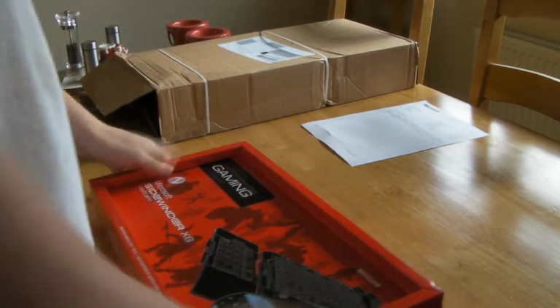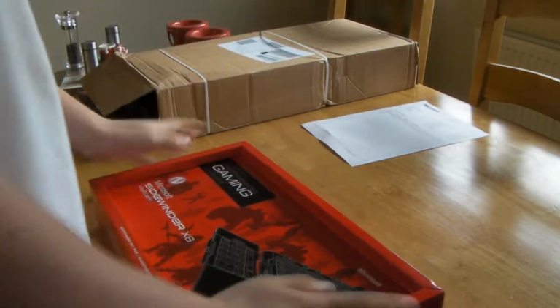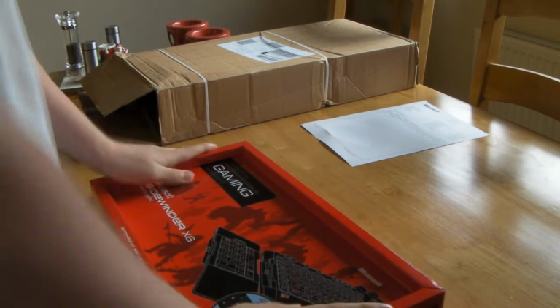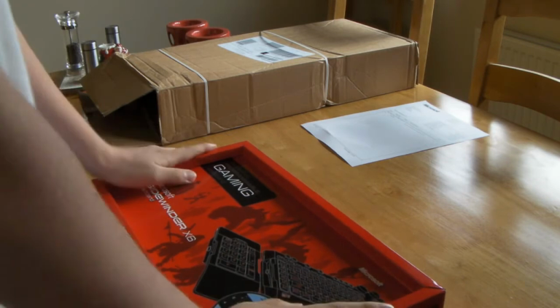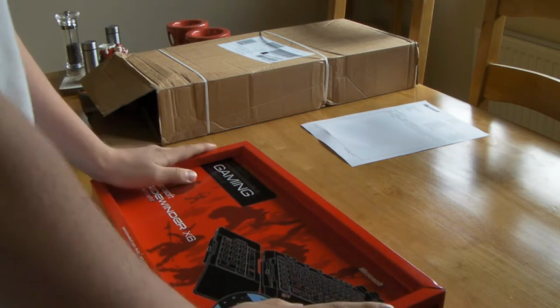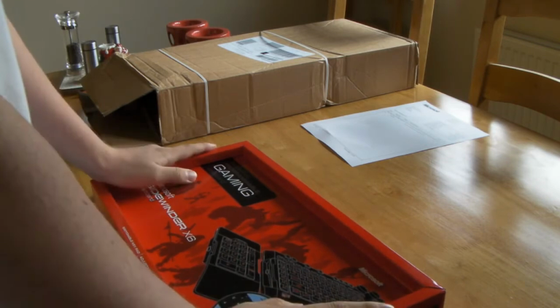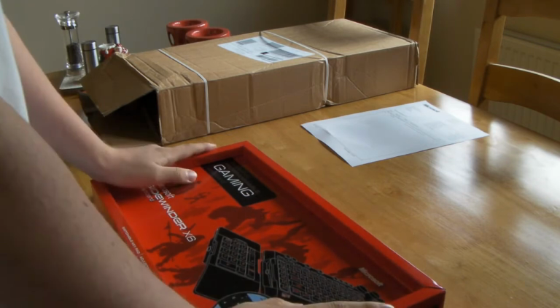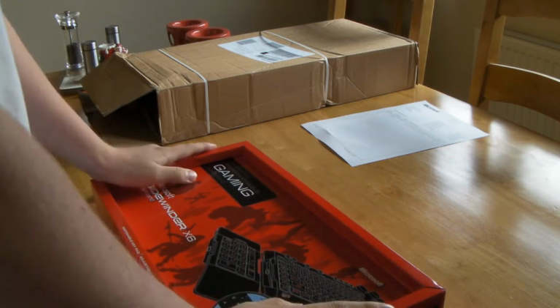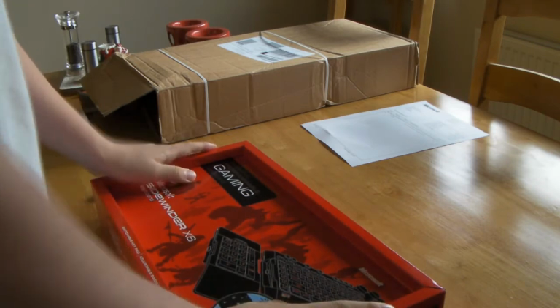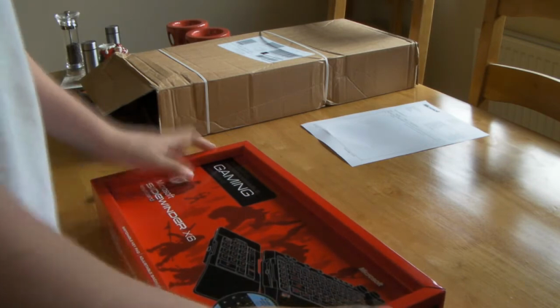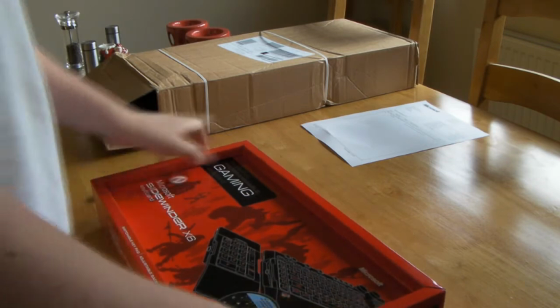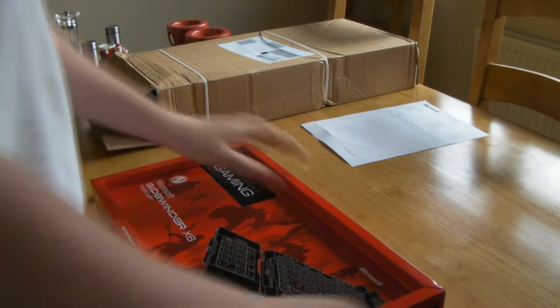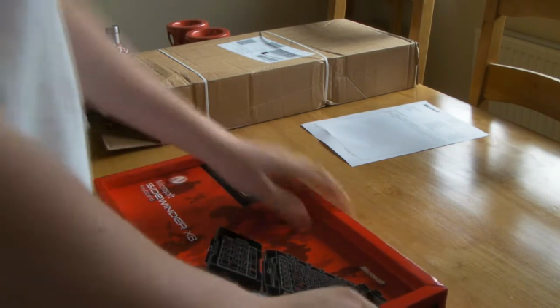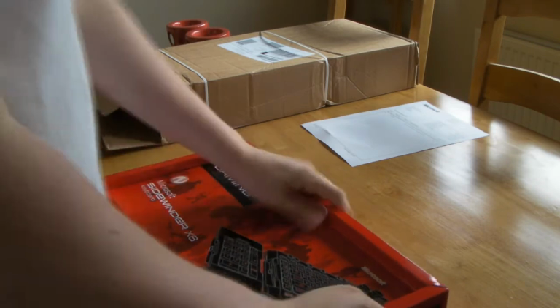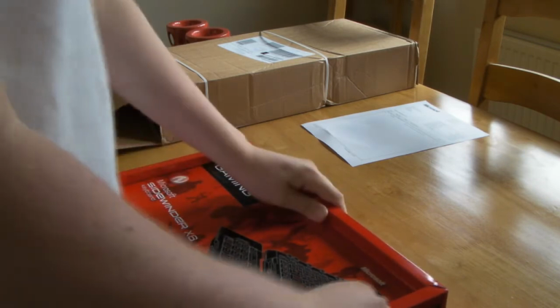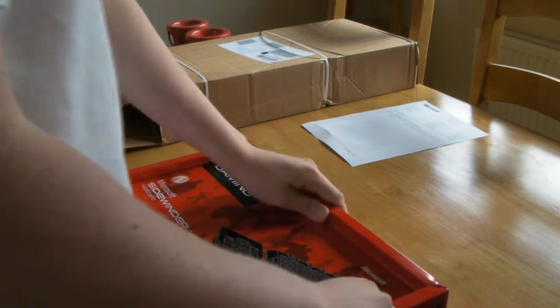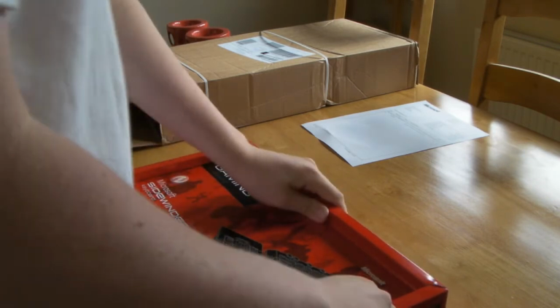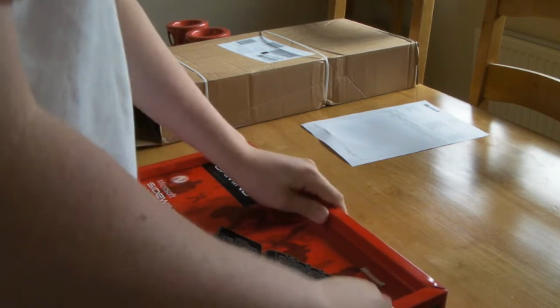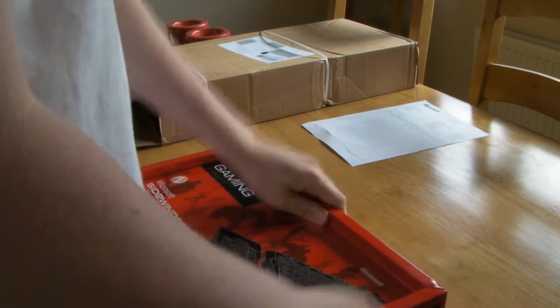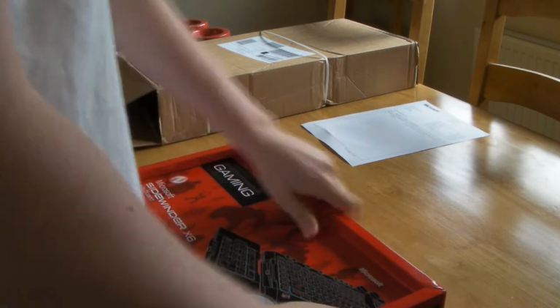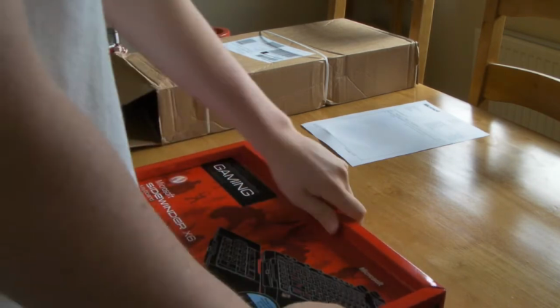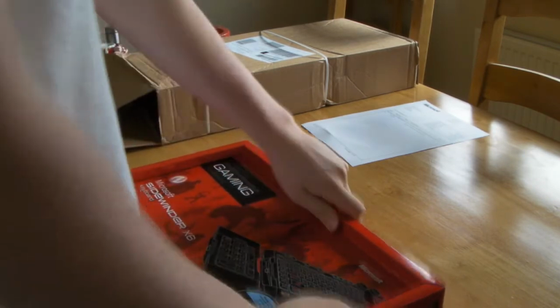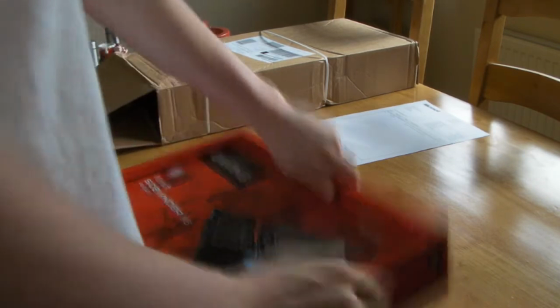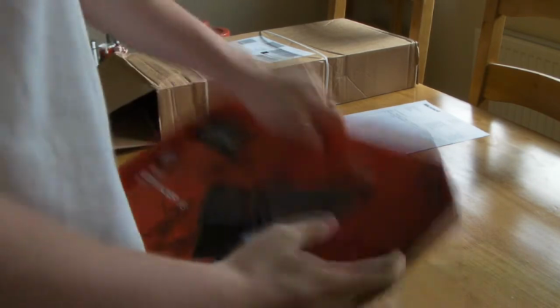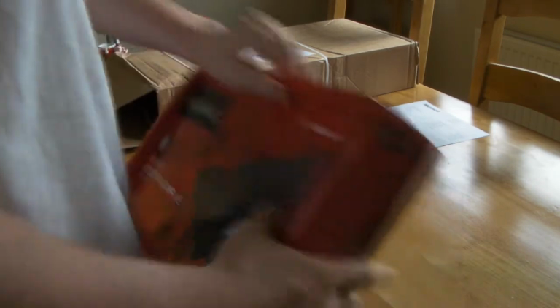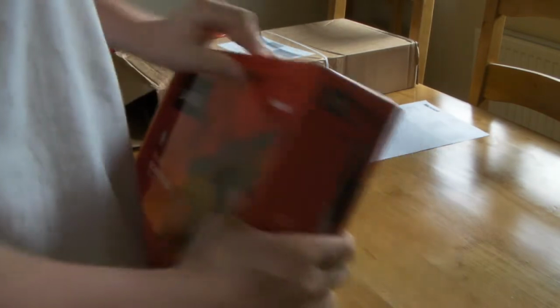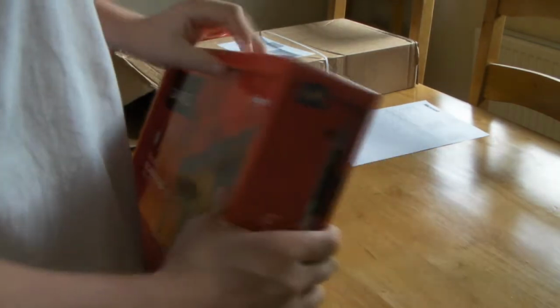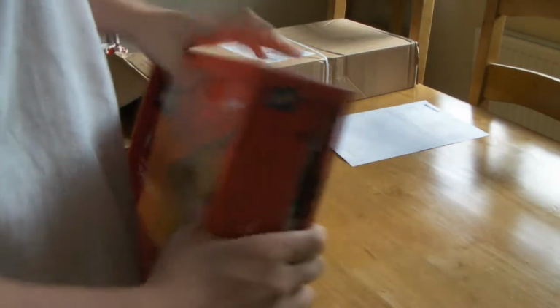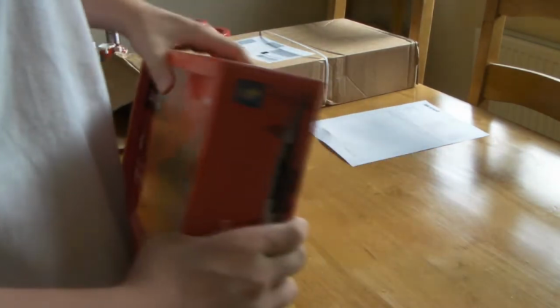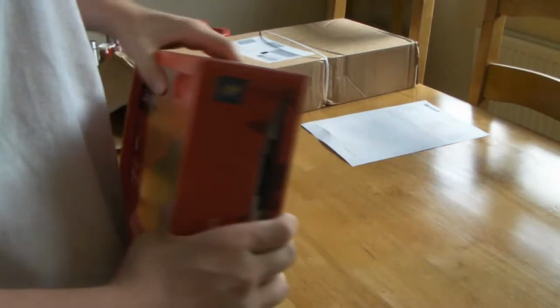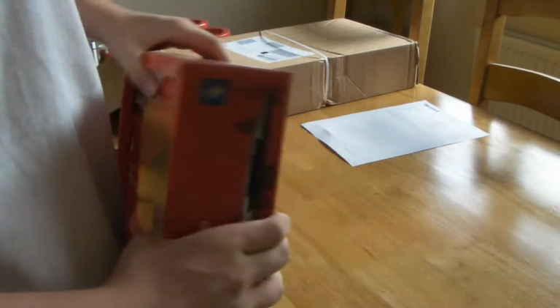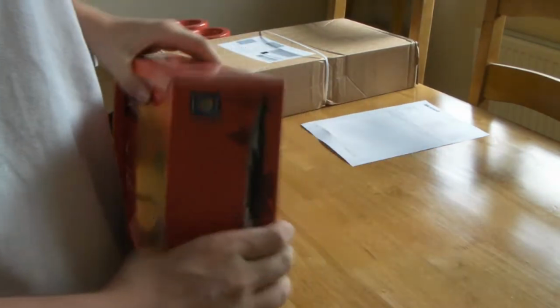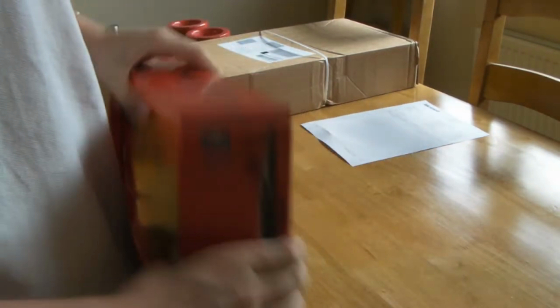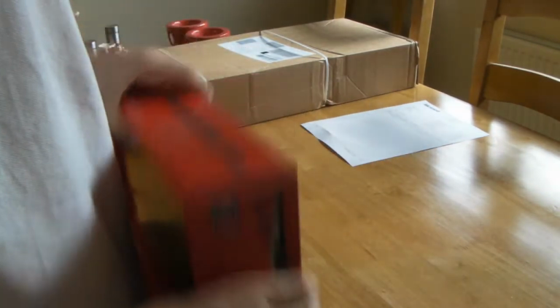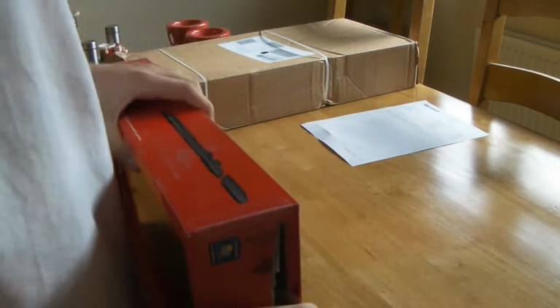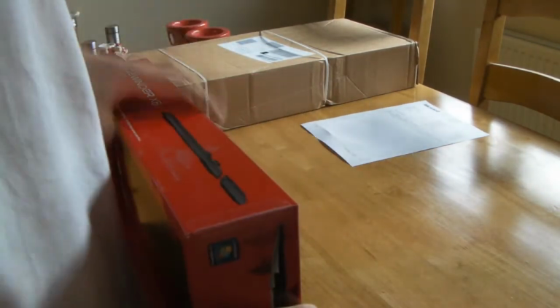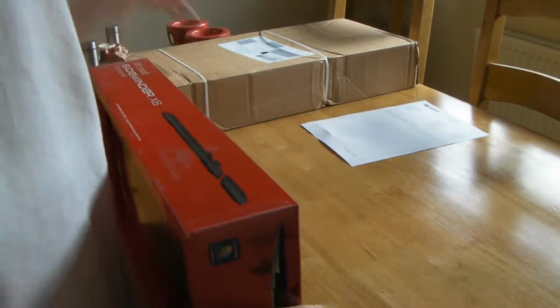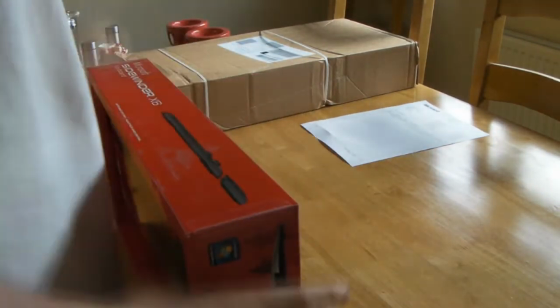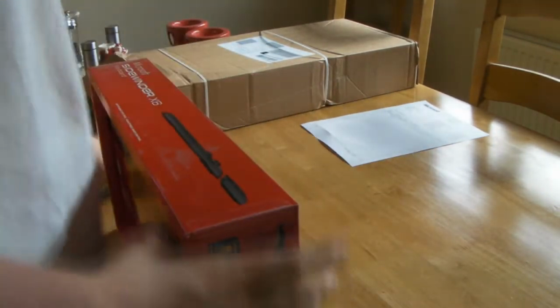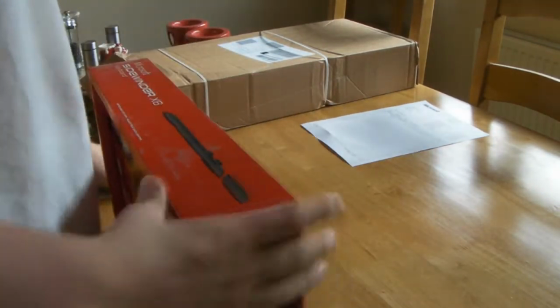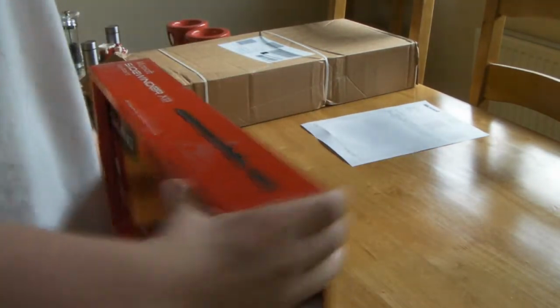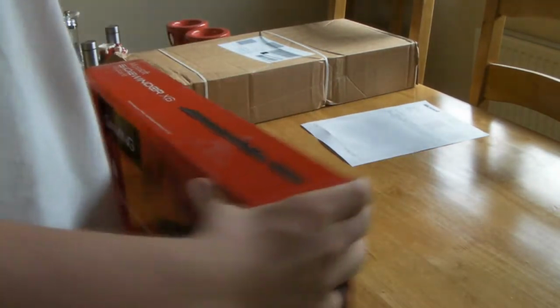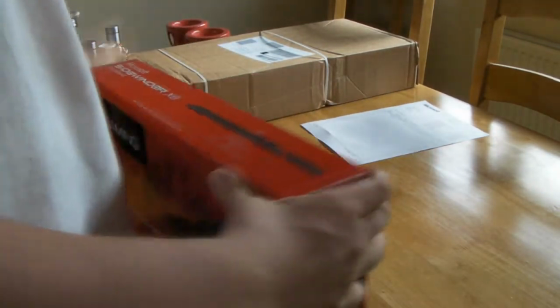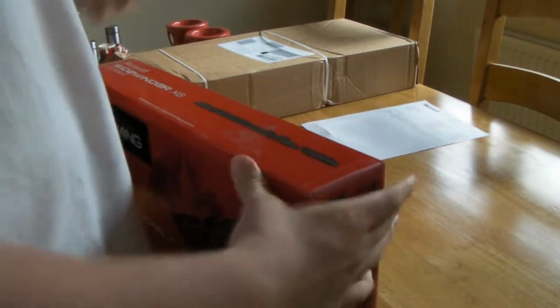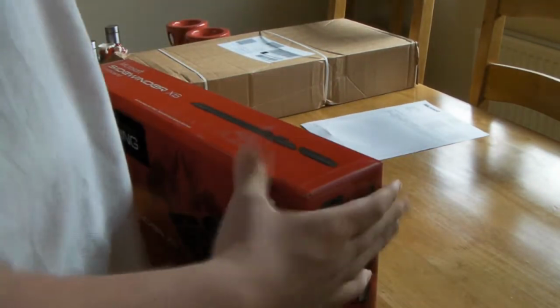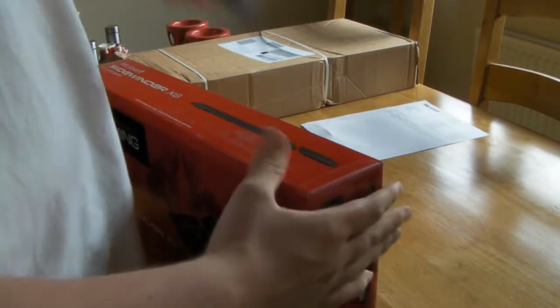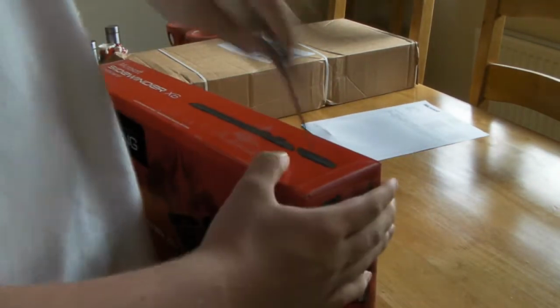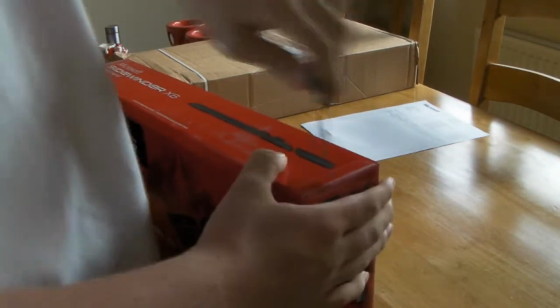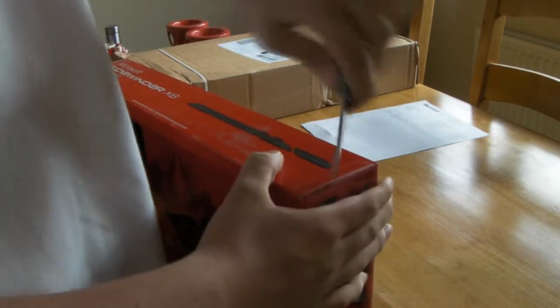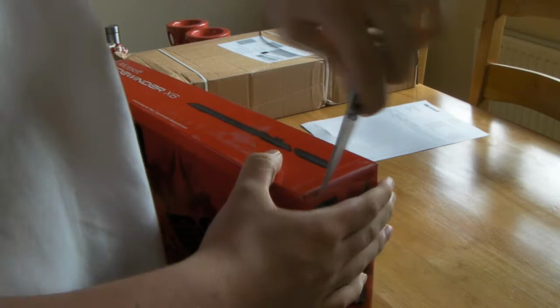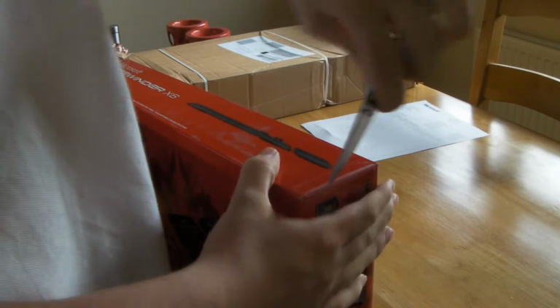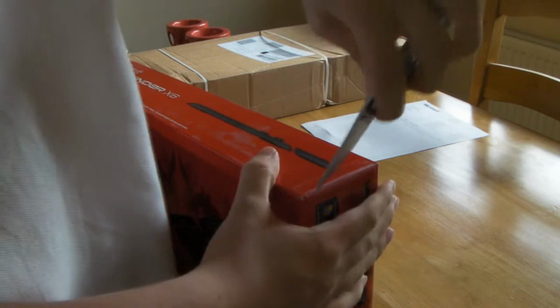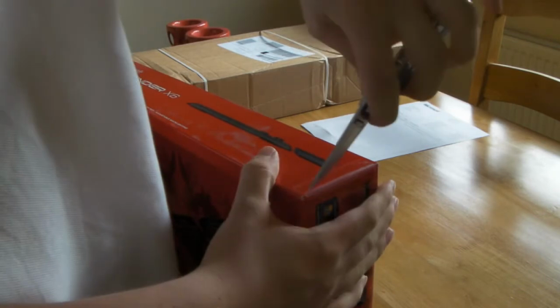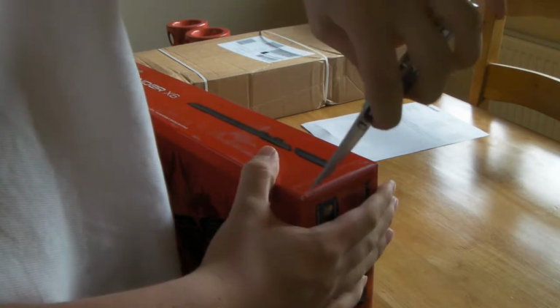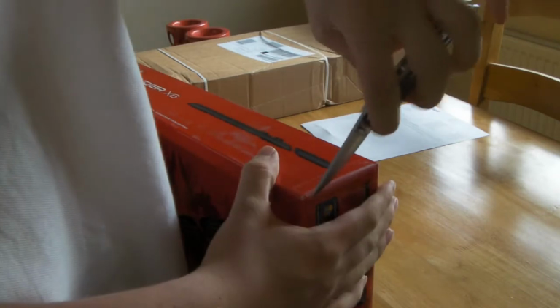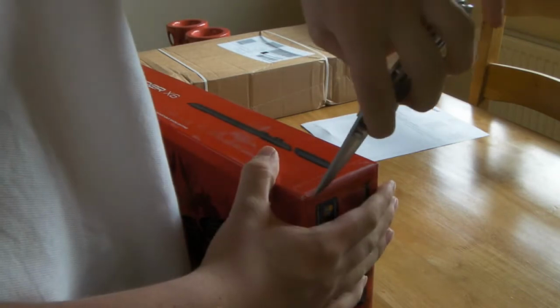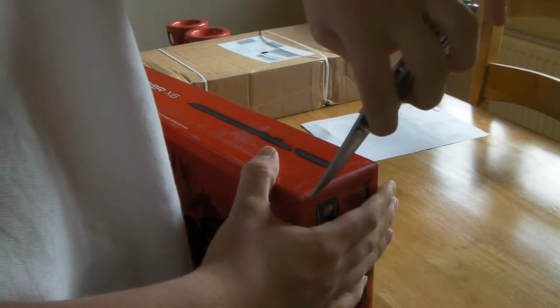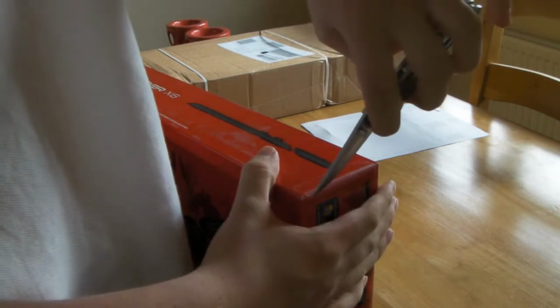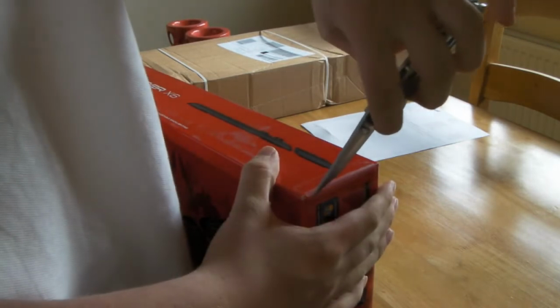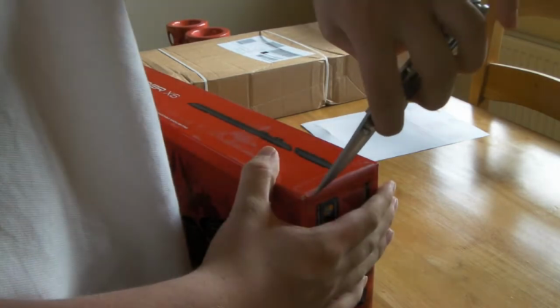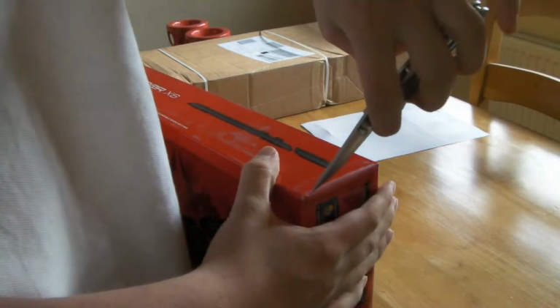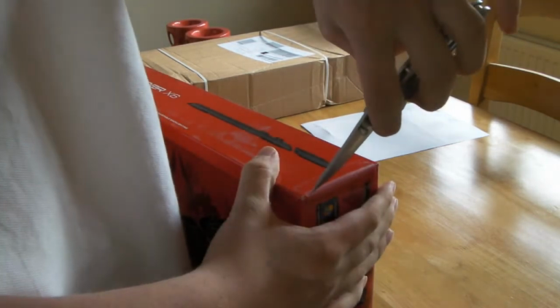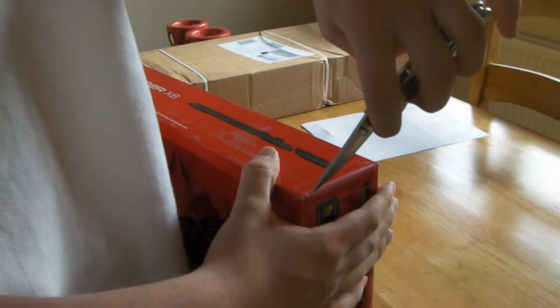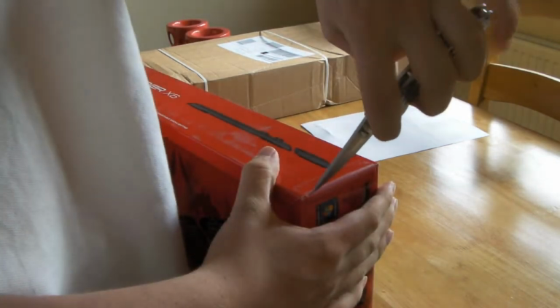The only main feature I could say is the detachable number pad and the lights on it. Let's try and figure a way to open this. It's Microsoft — it always has to be difficult.